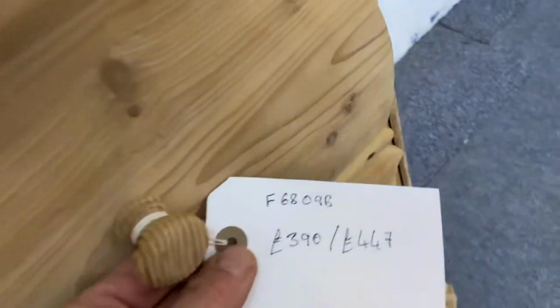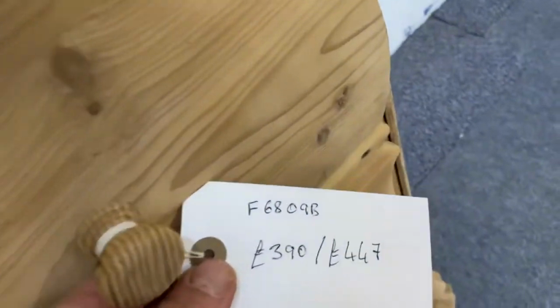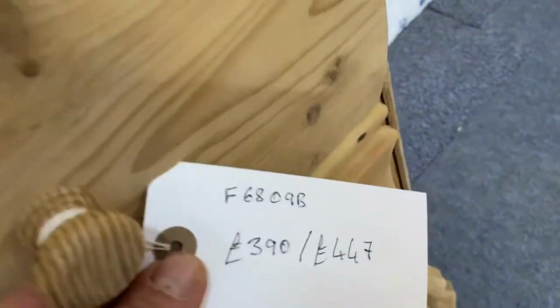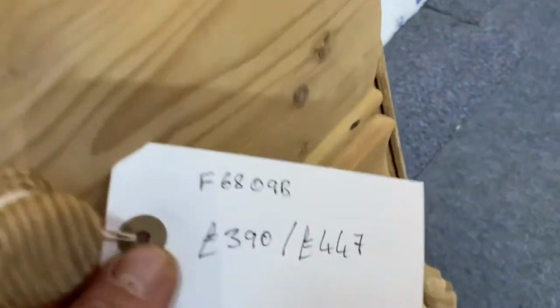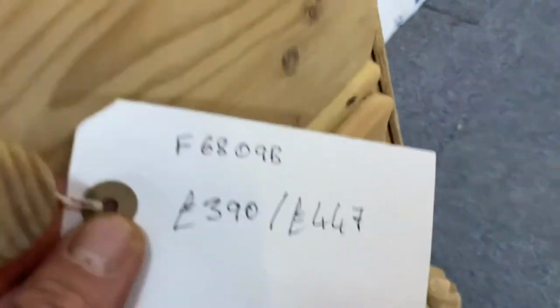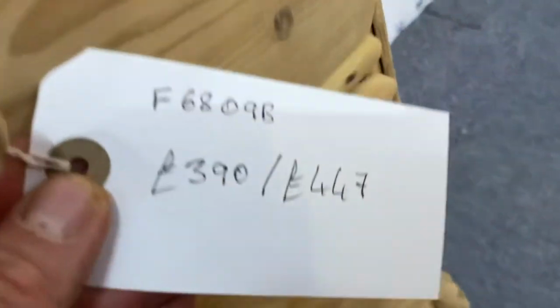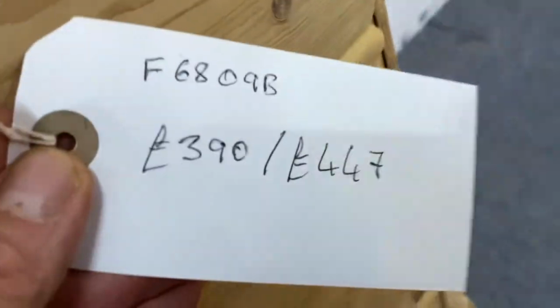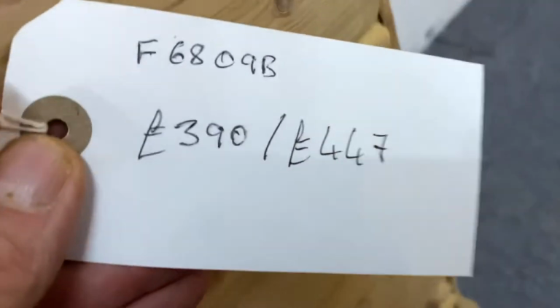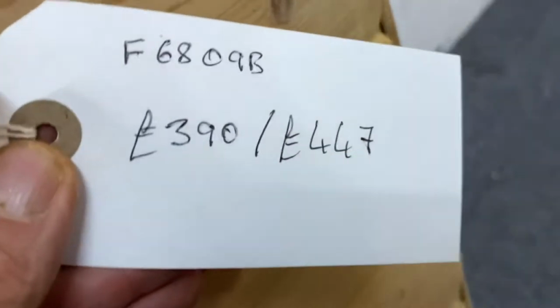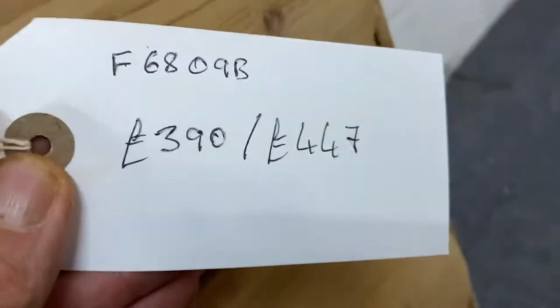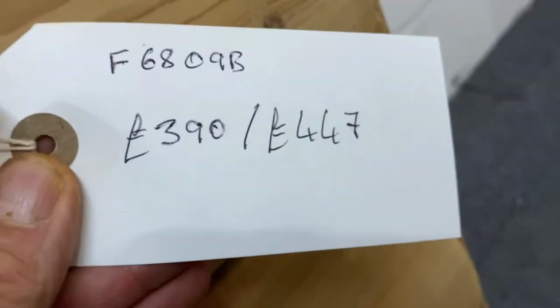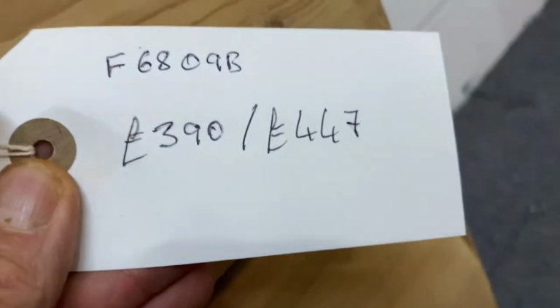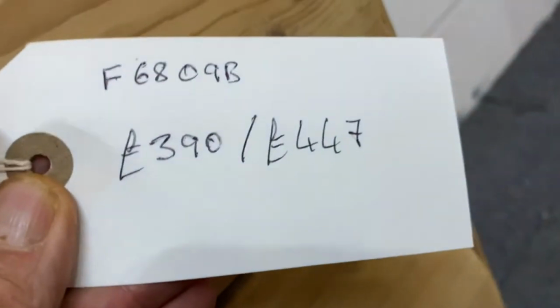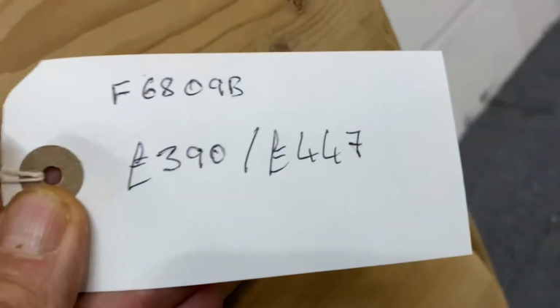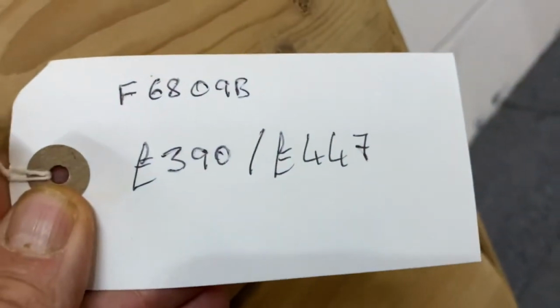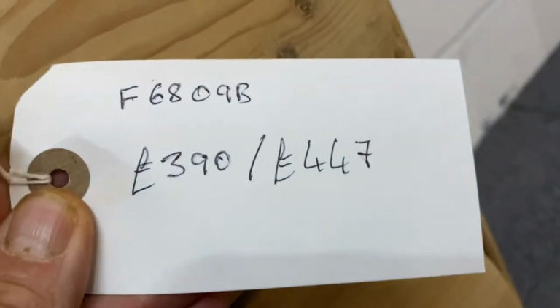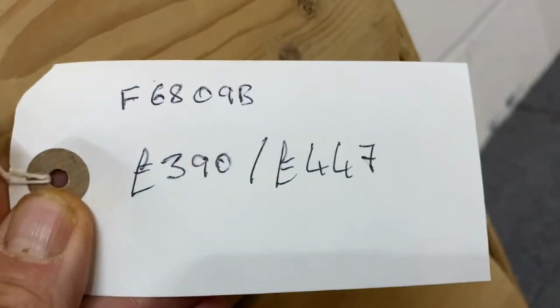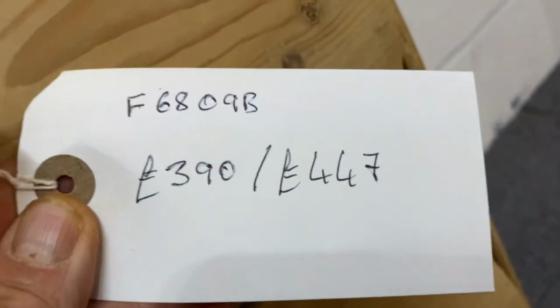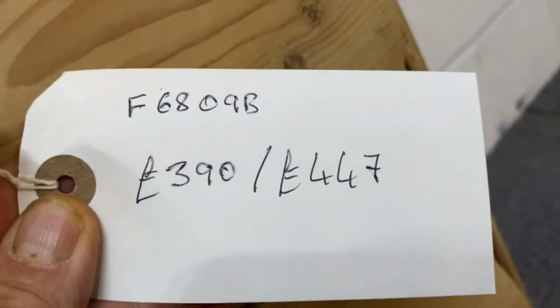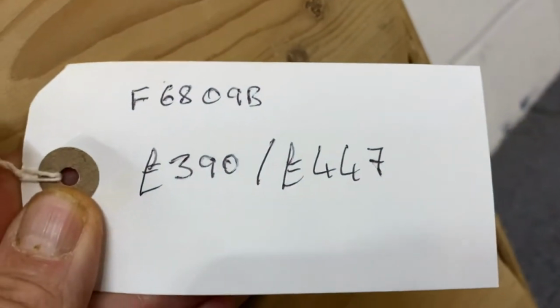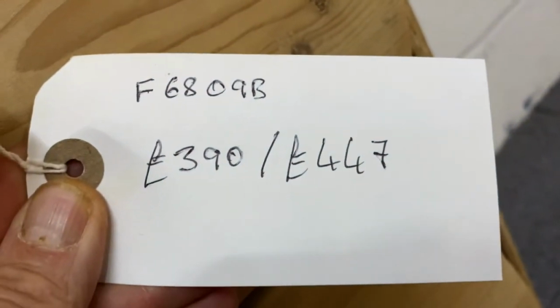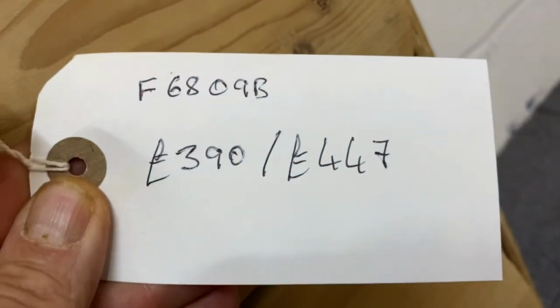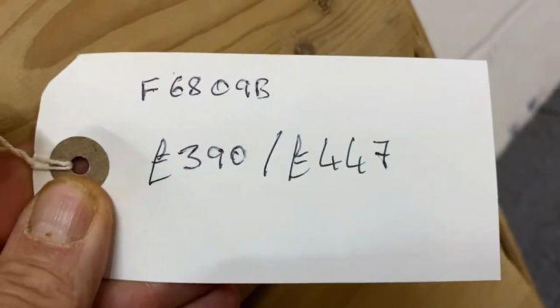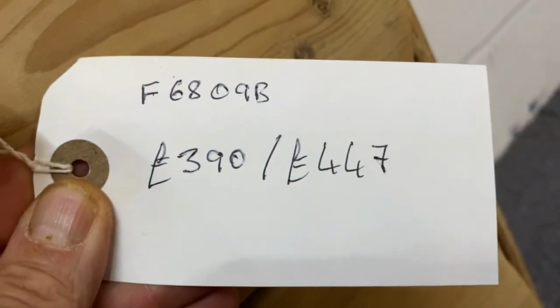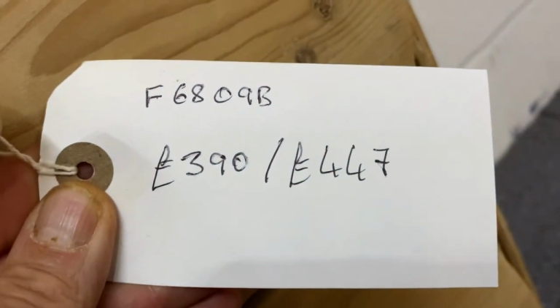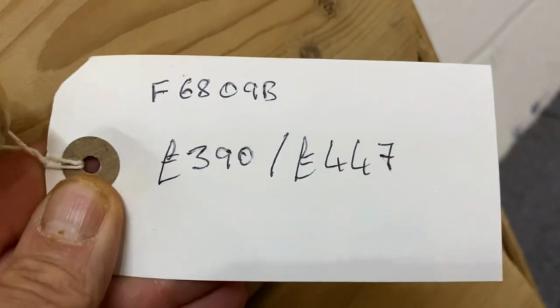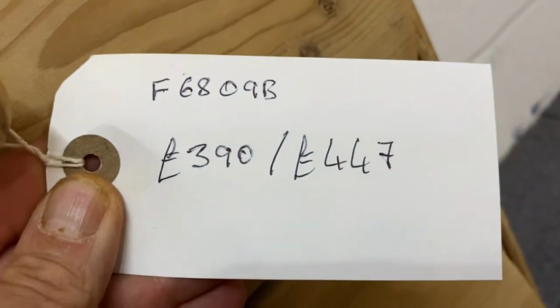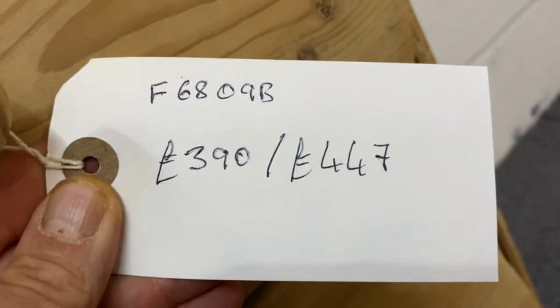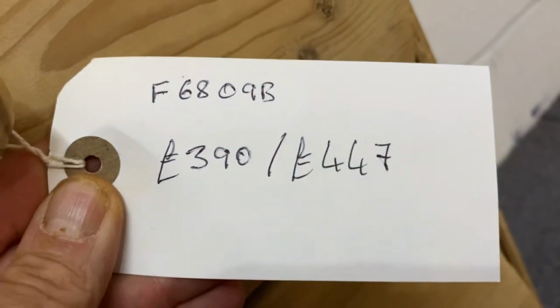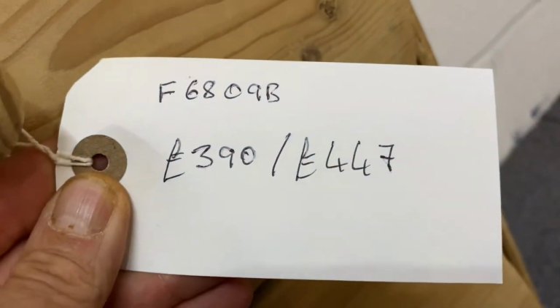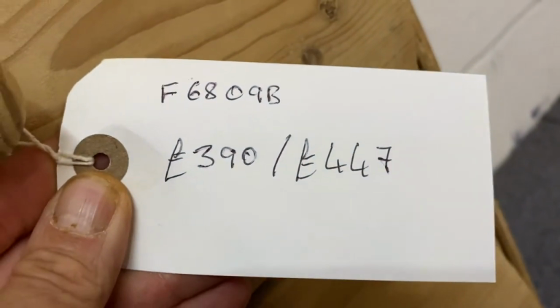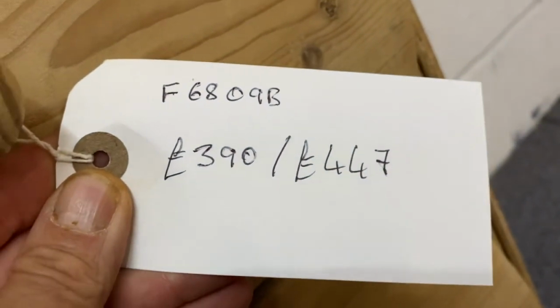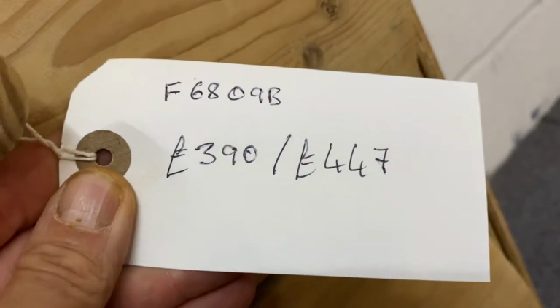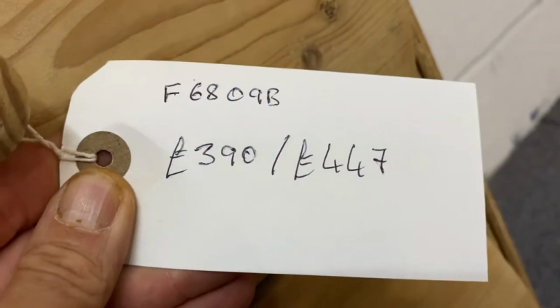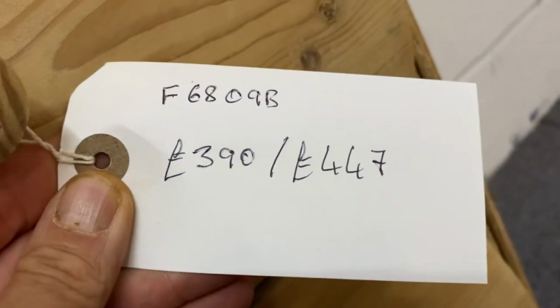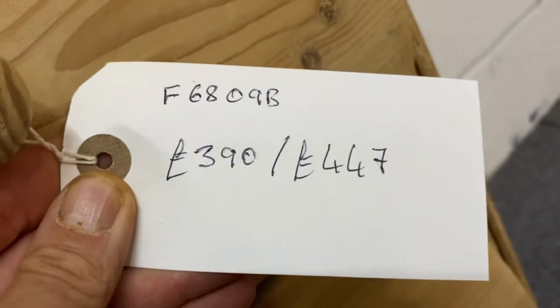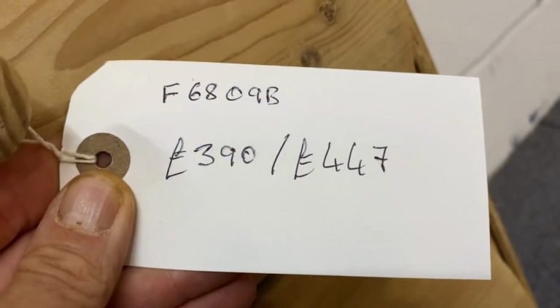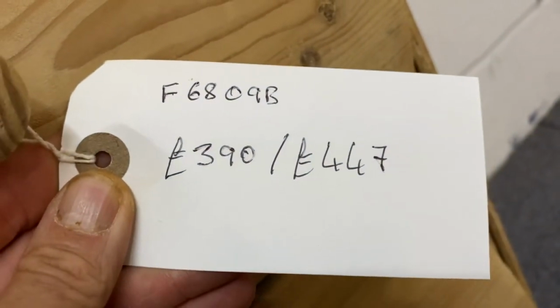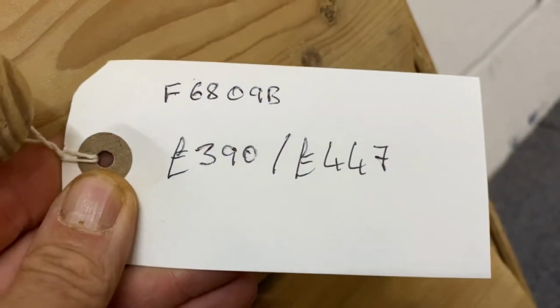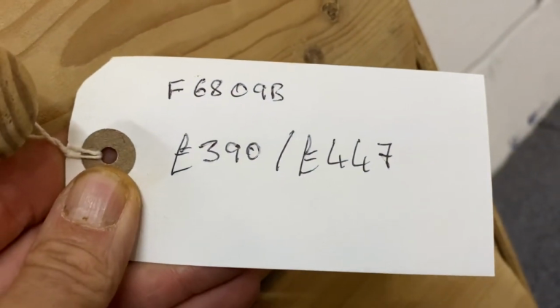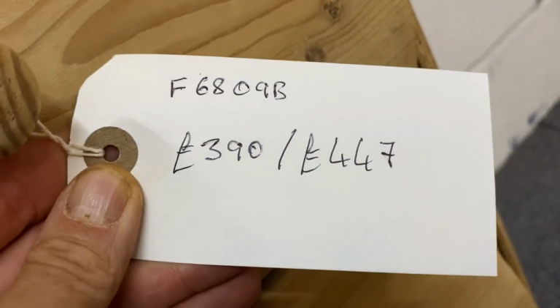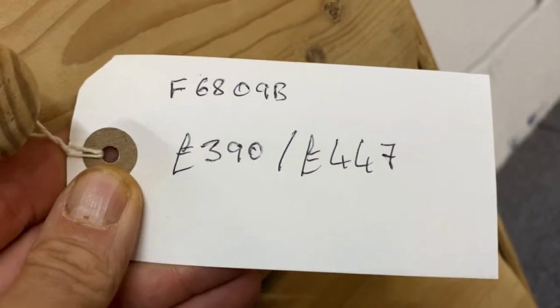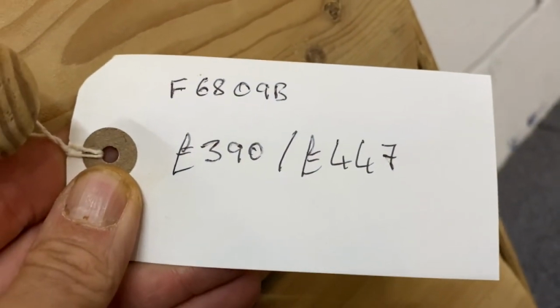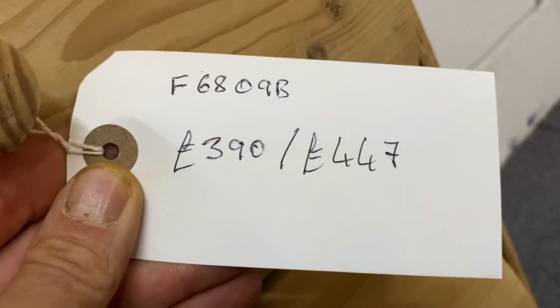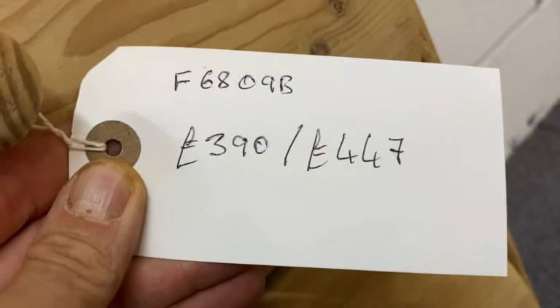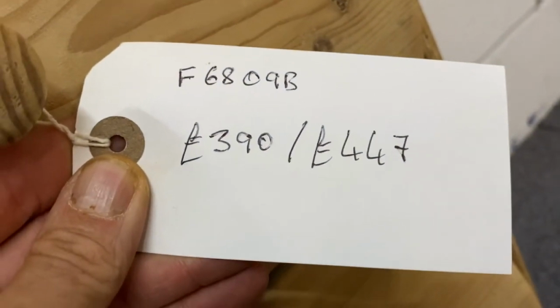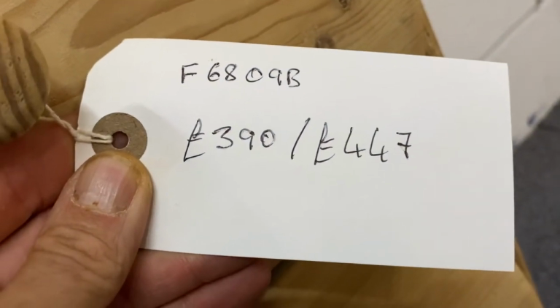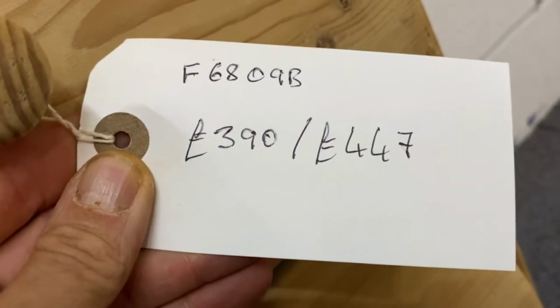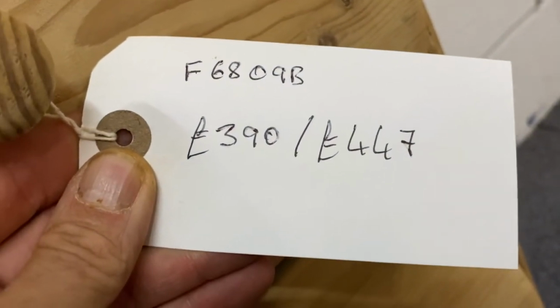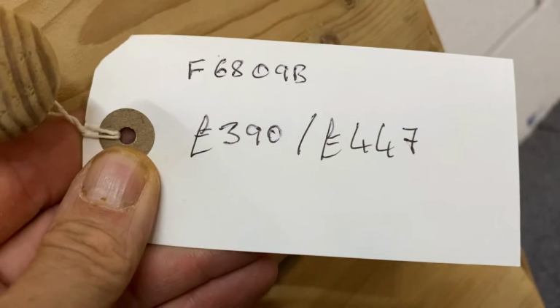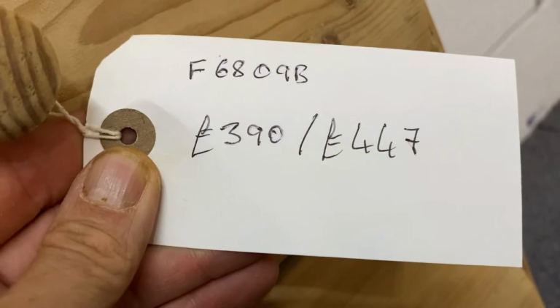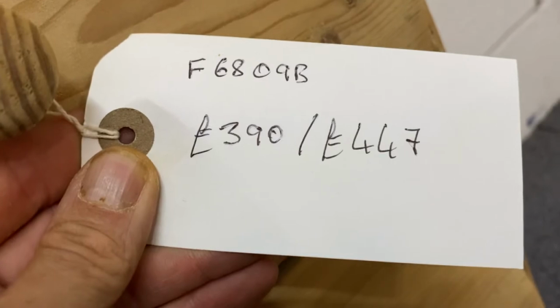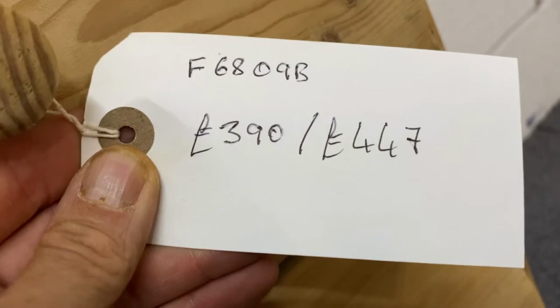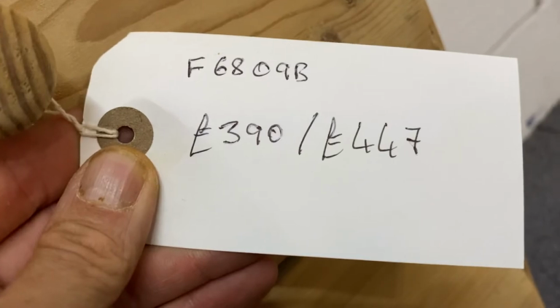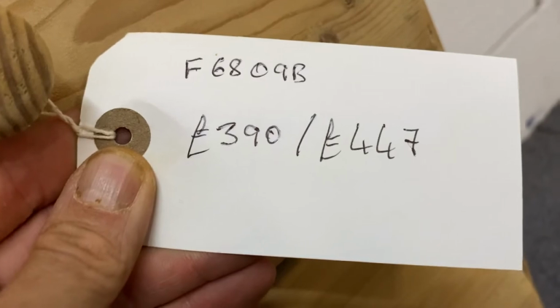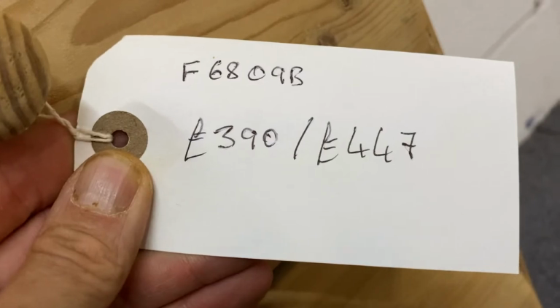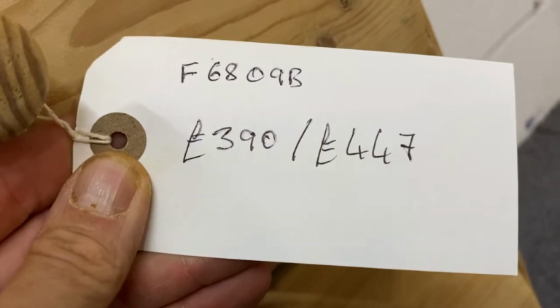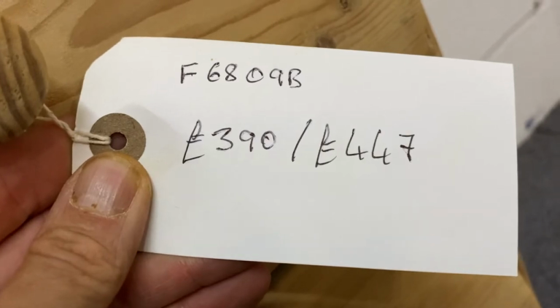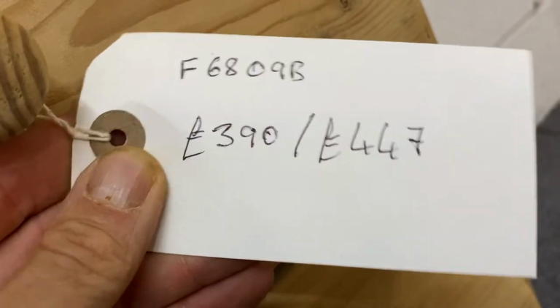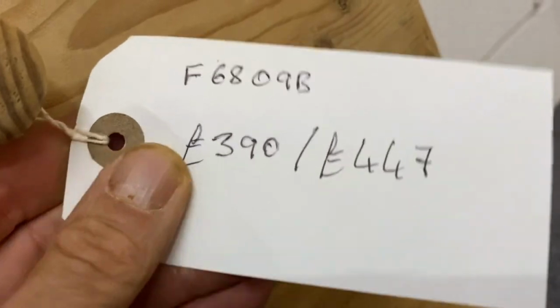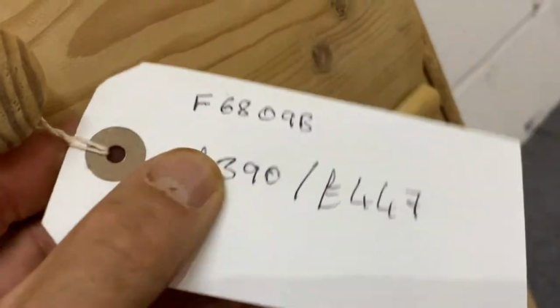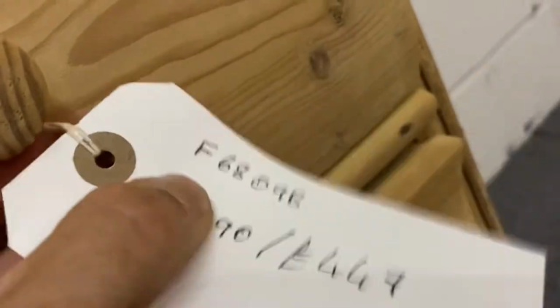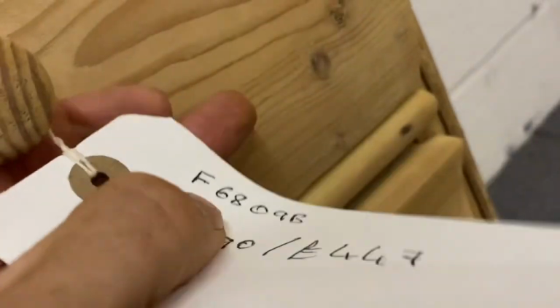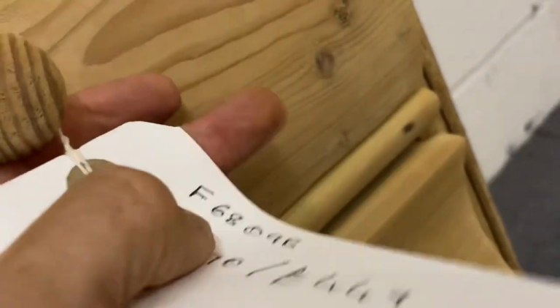The code number is F6809B. The price is £390 as it is, and £447 if you'd like me to wax it for you.